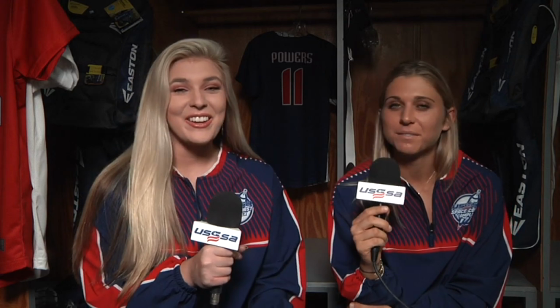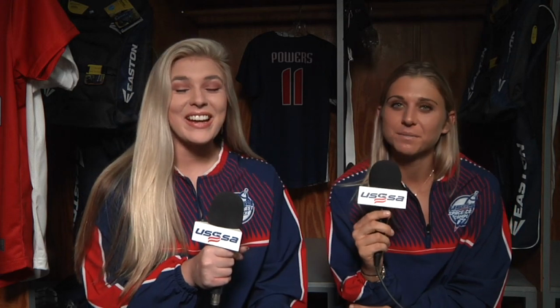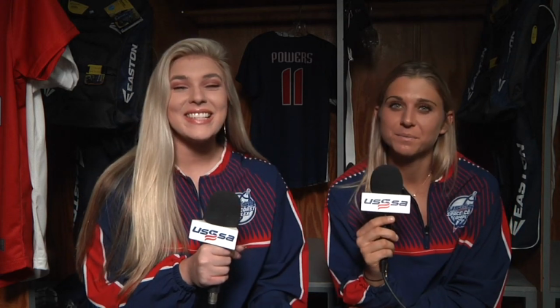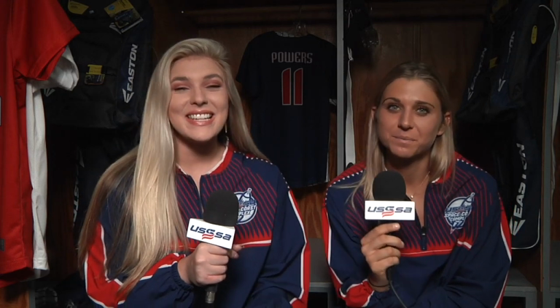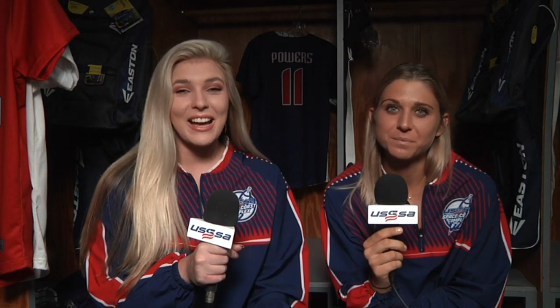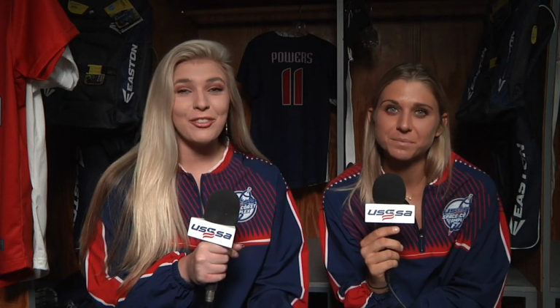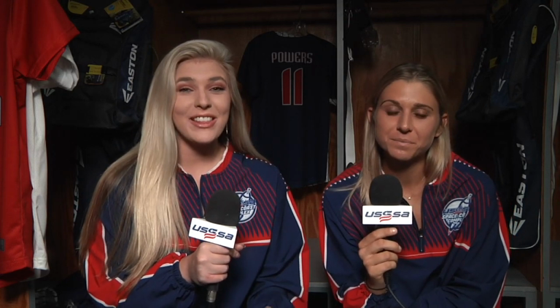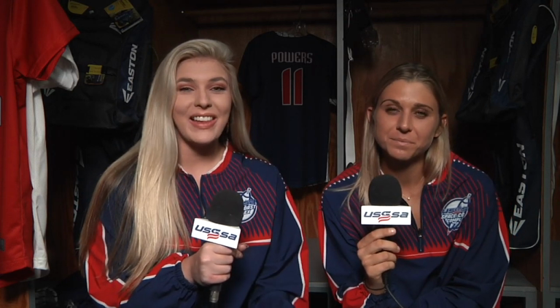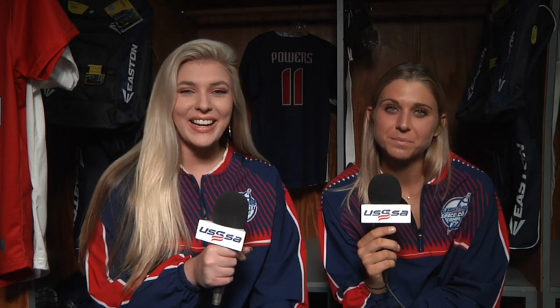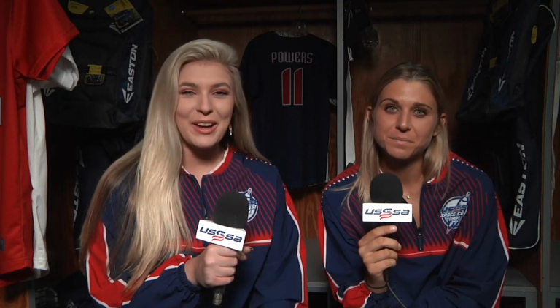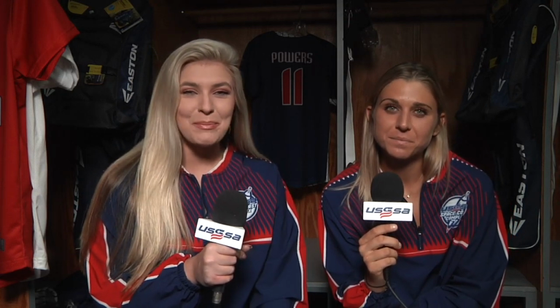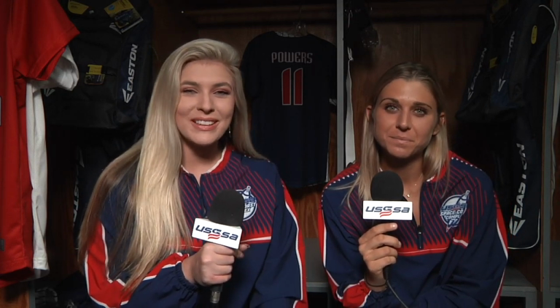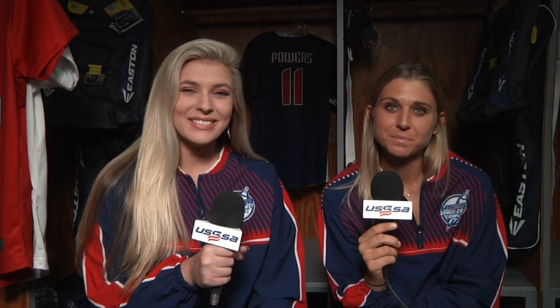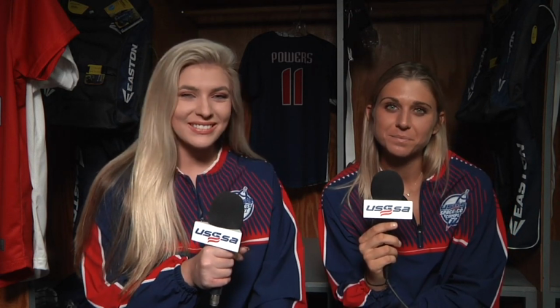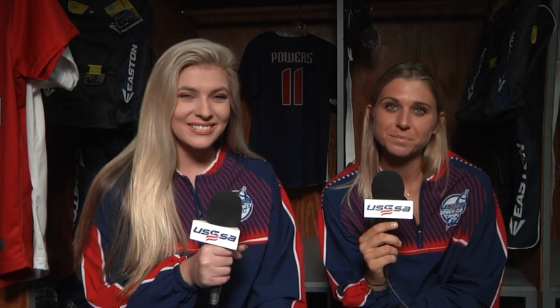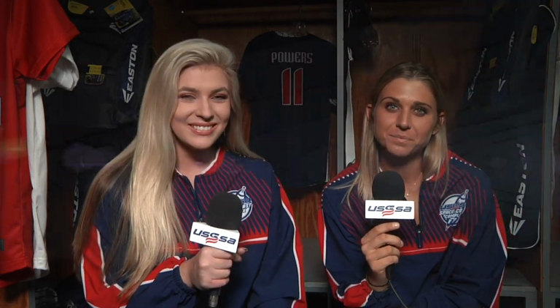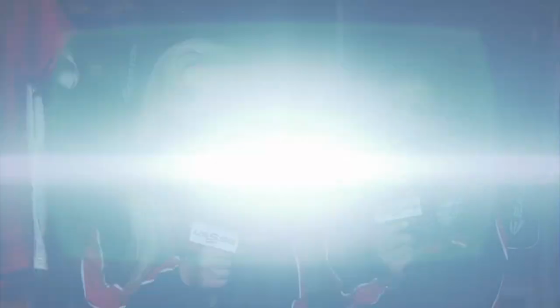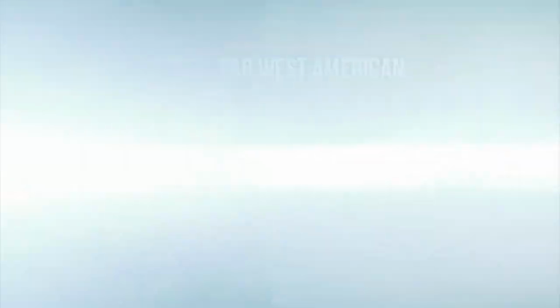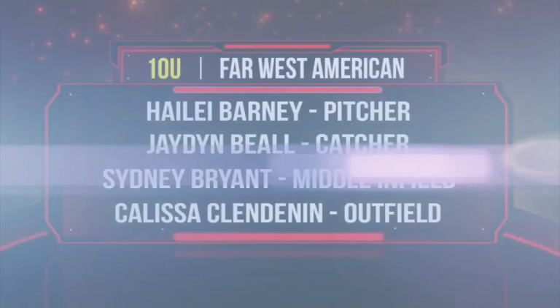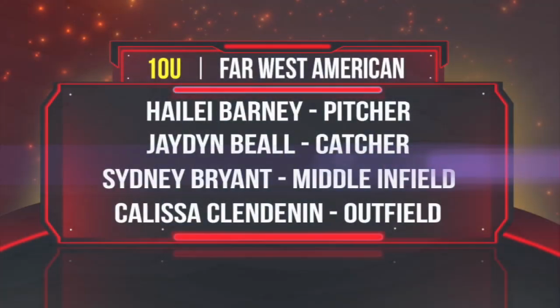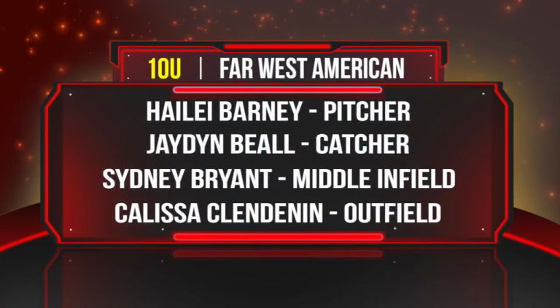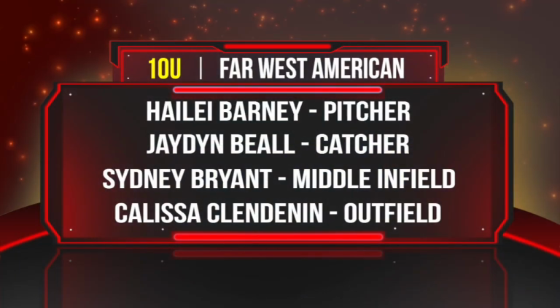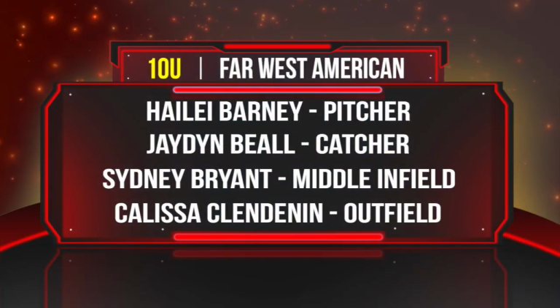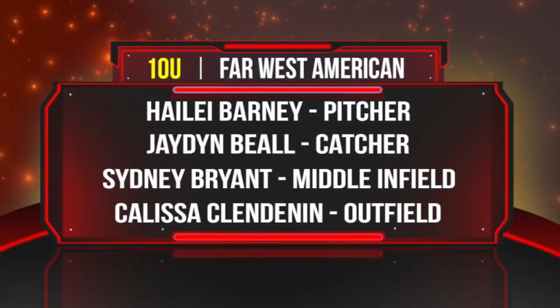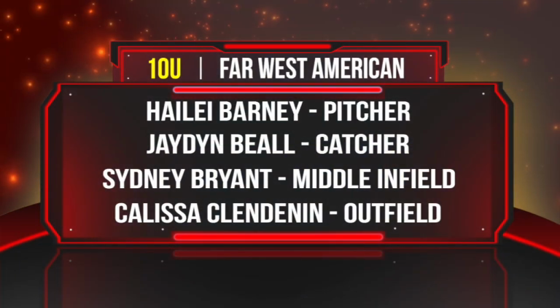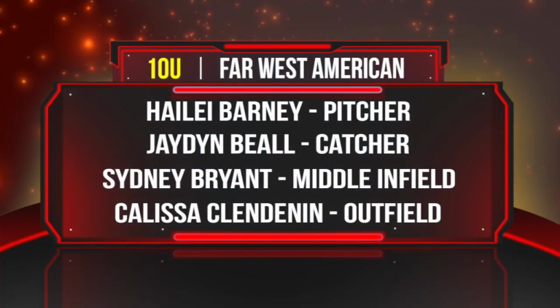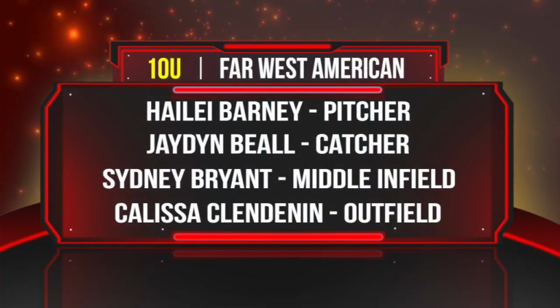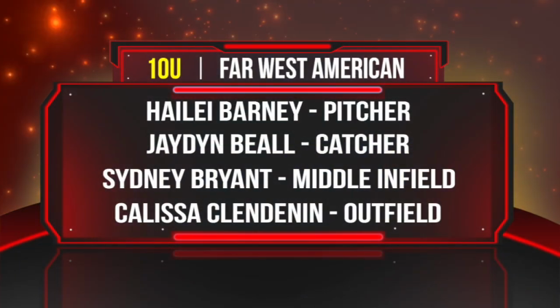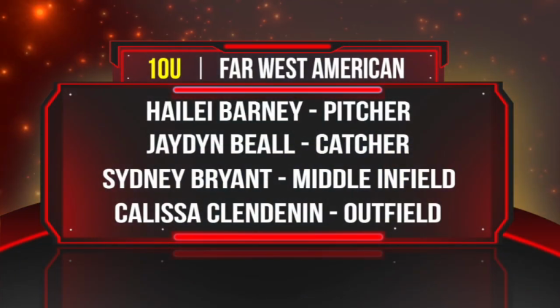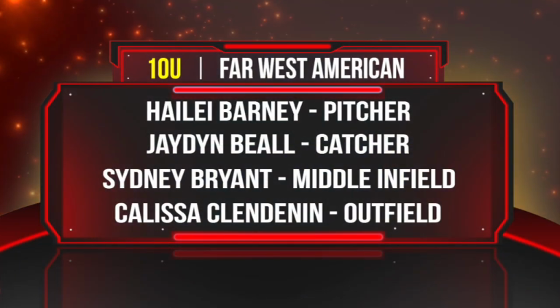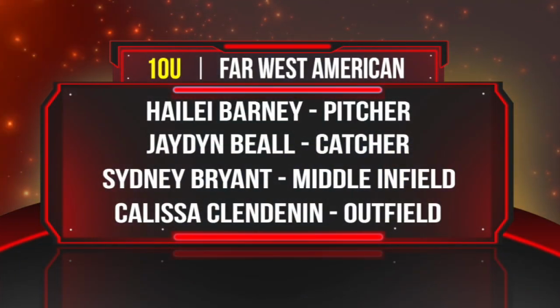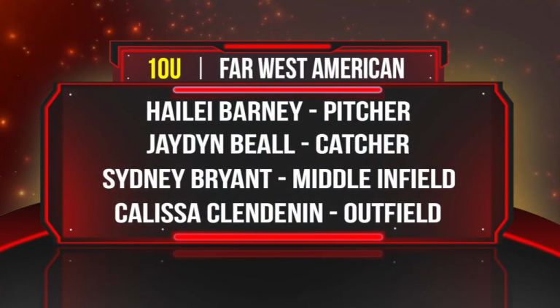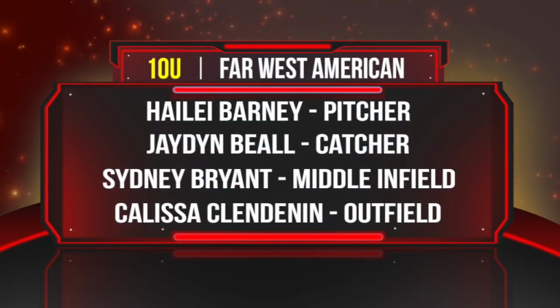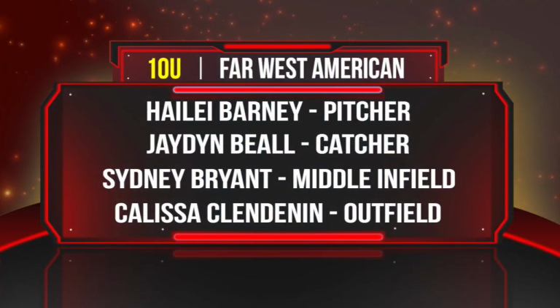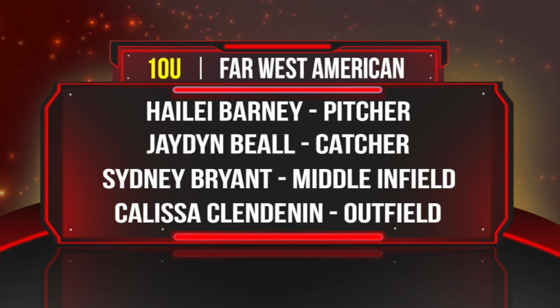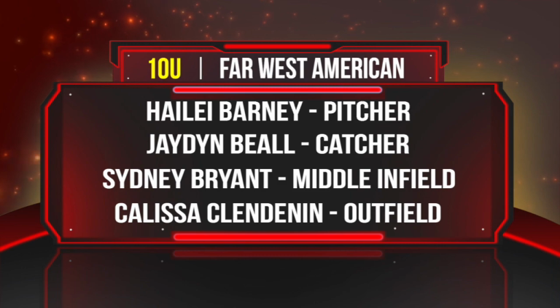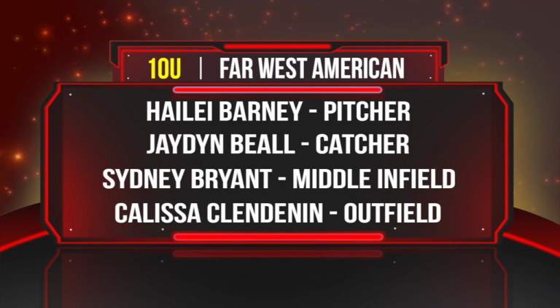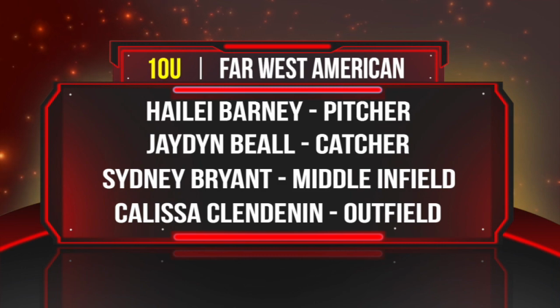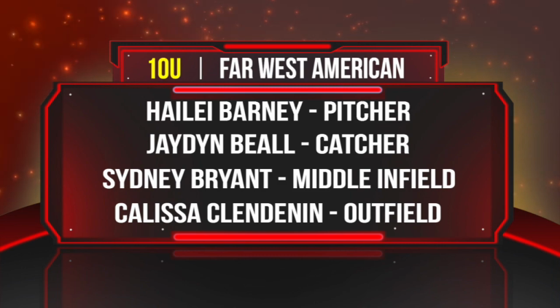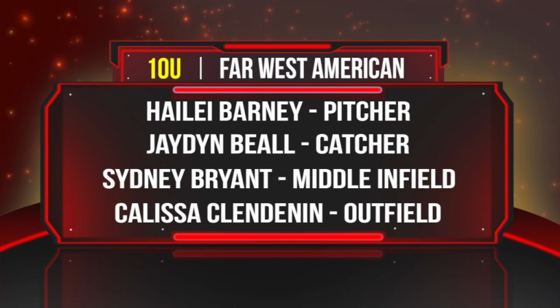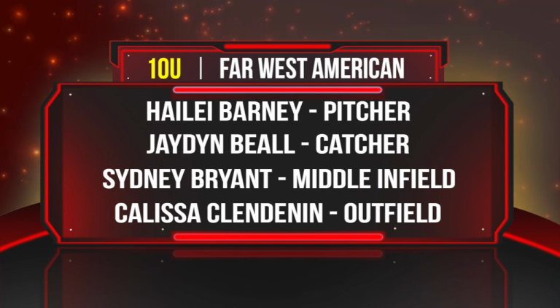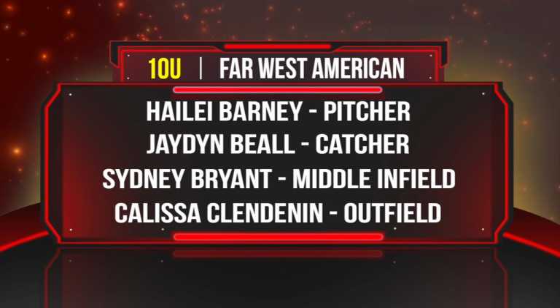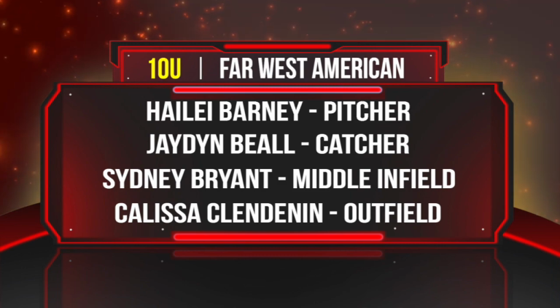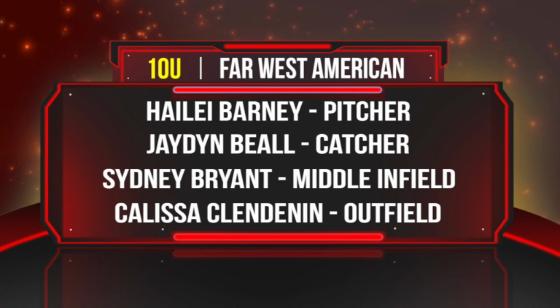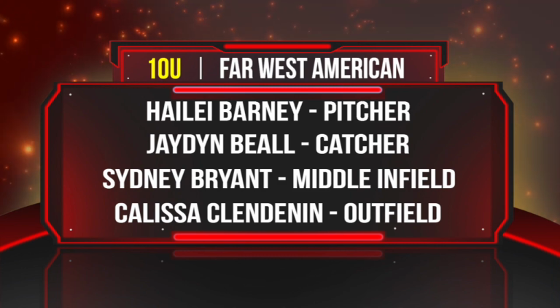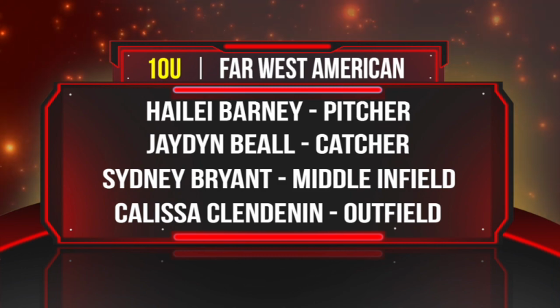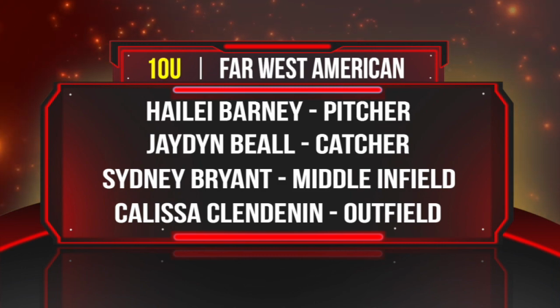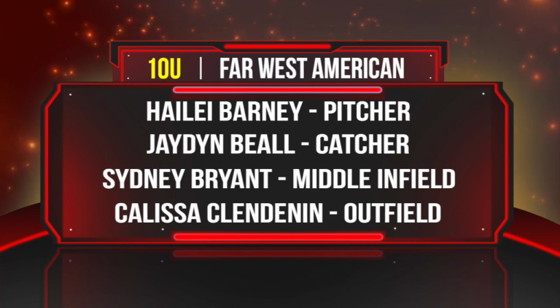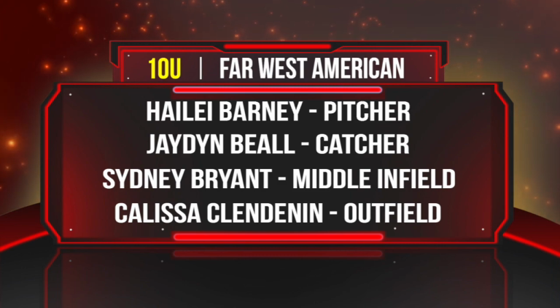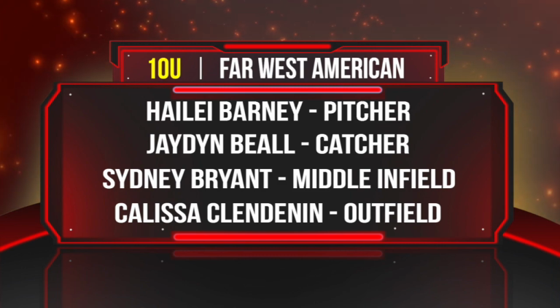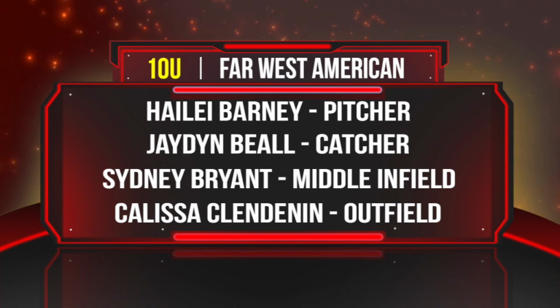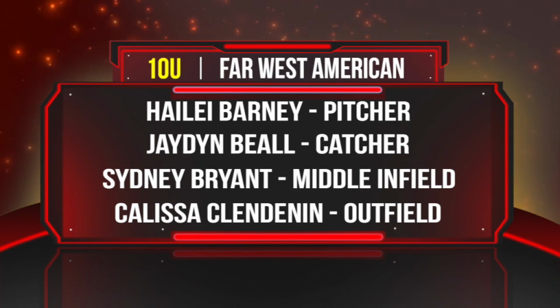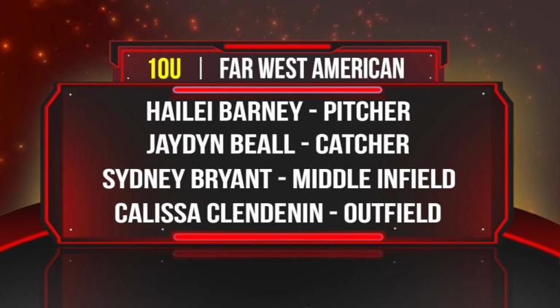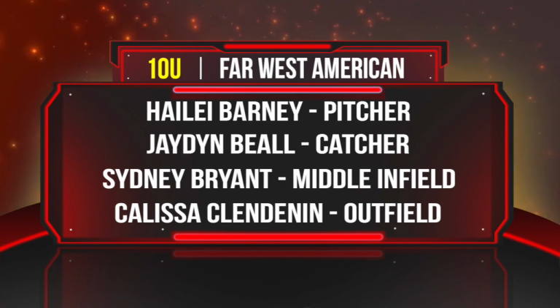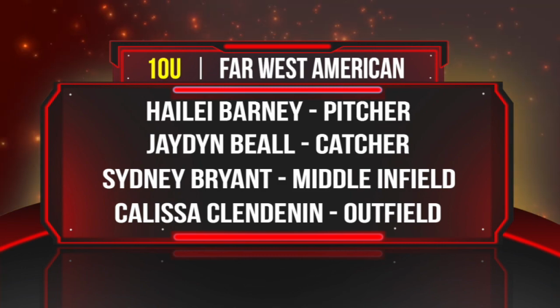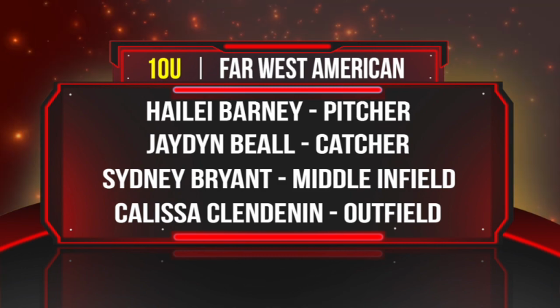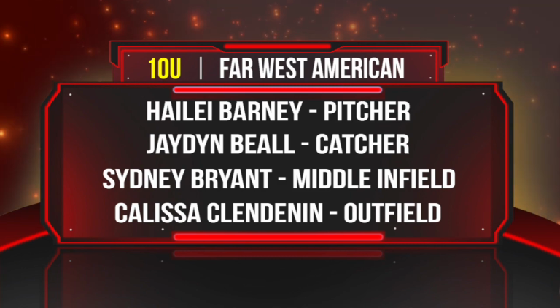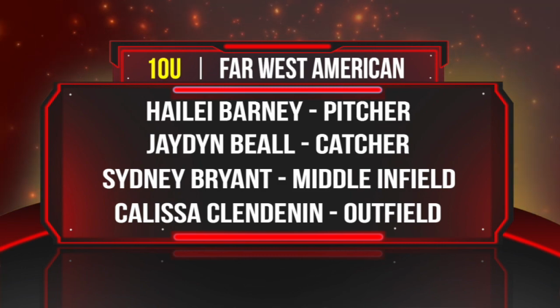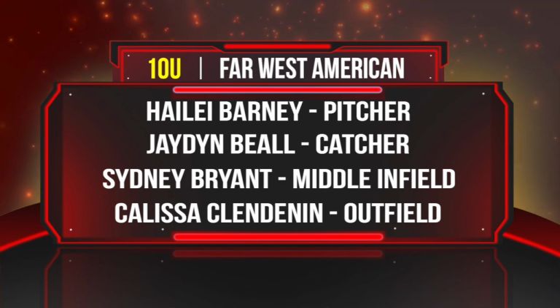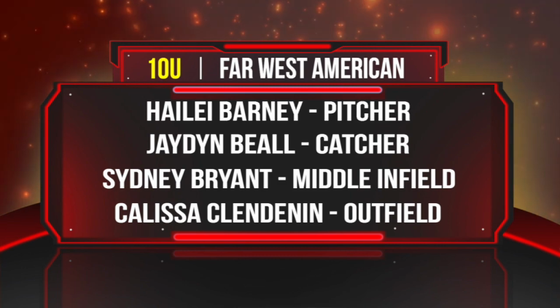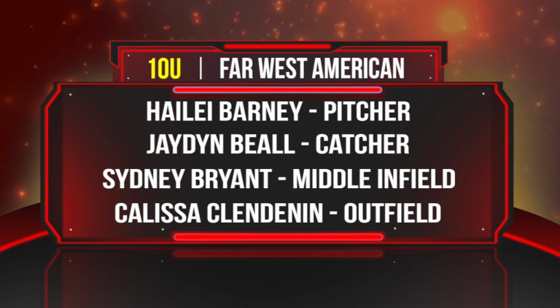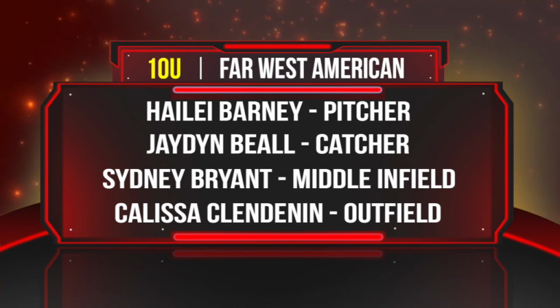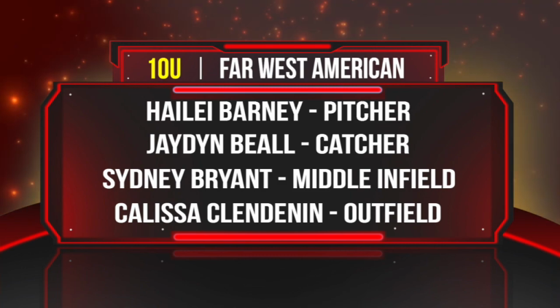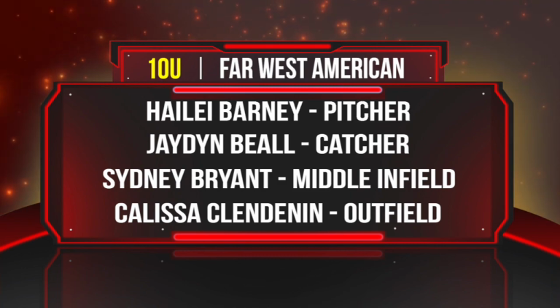All right, you guys, now for the lineup. Starting in the 10U Far West American team from Santa Fe, New Mexico, pitcher Haley Barney.